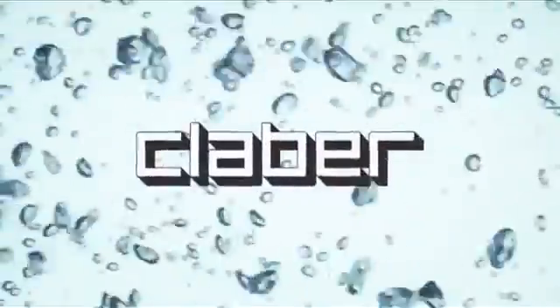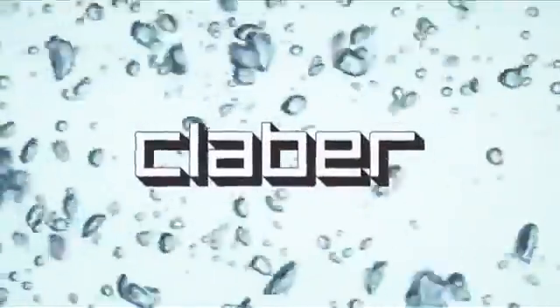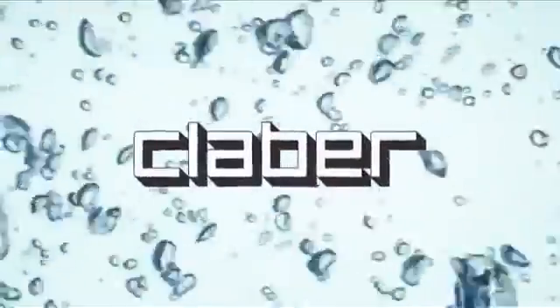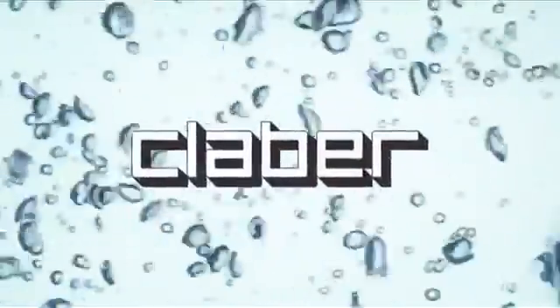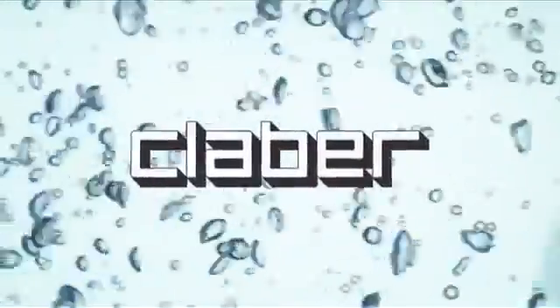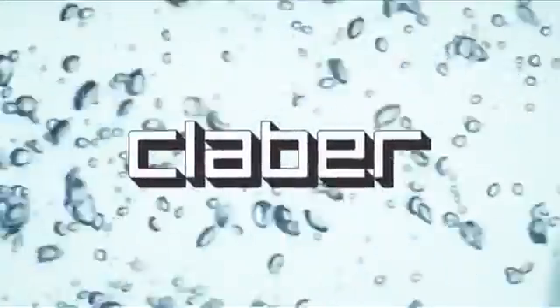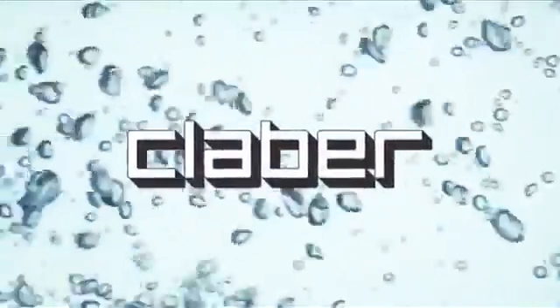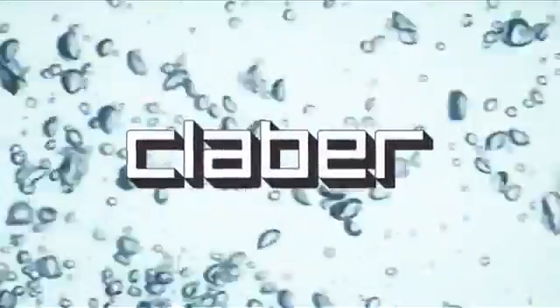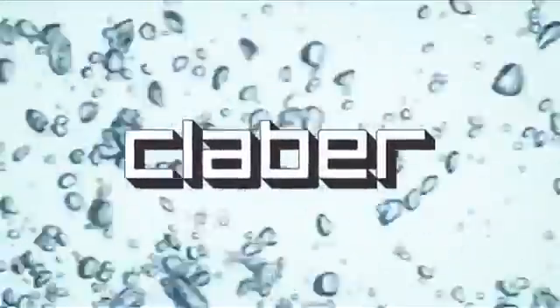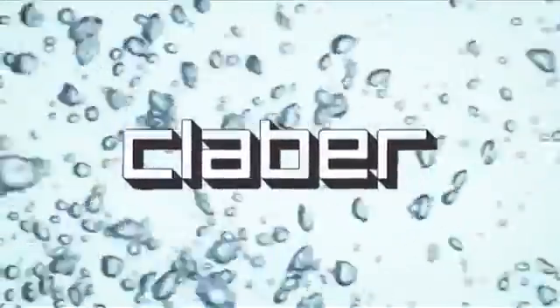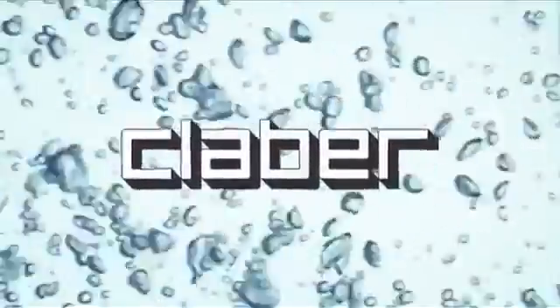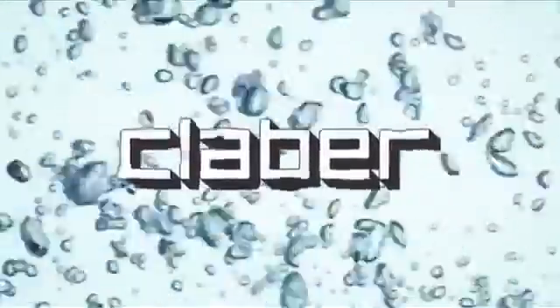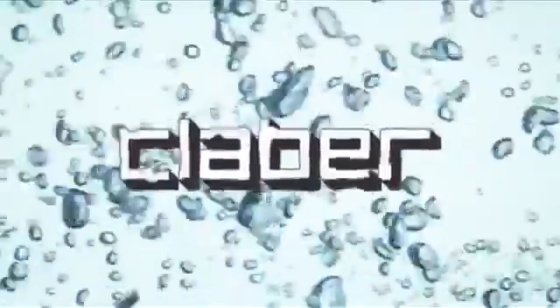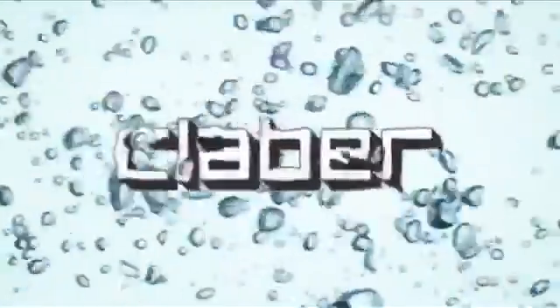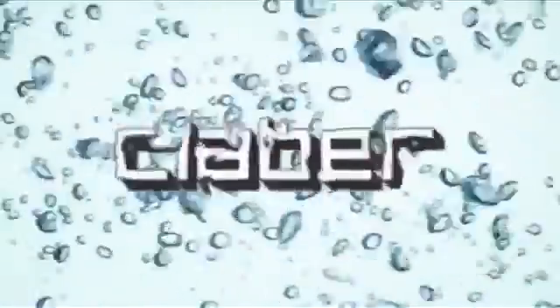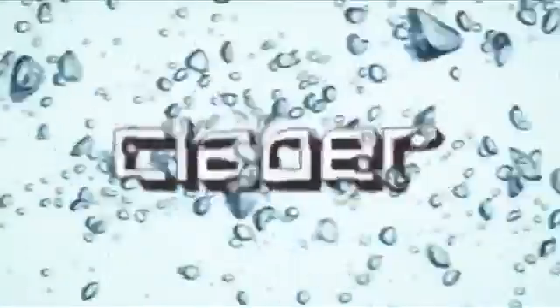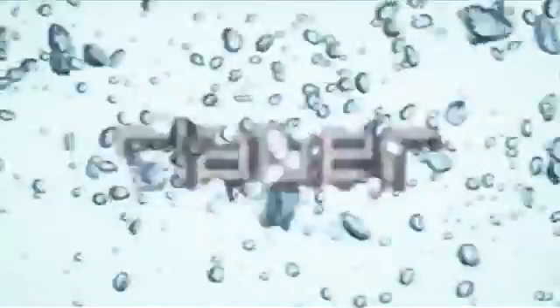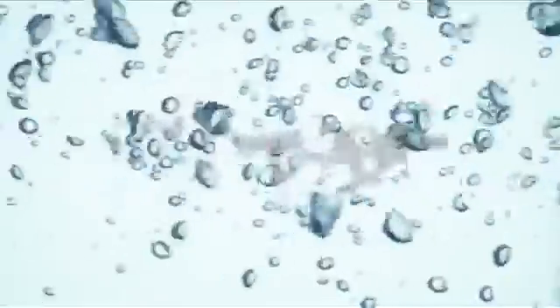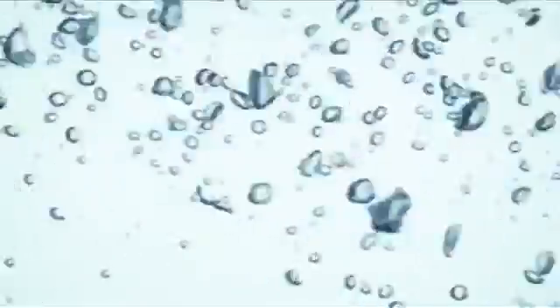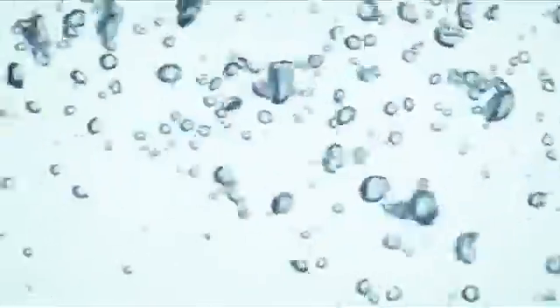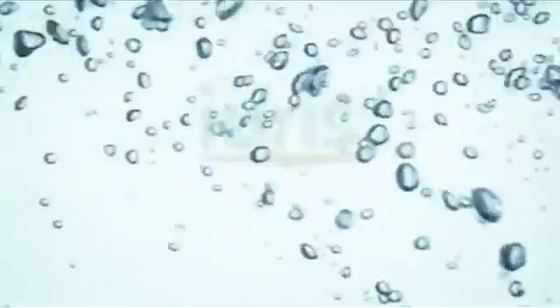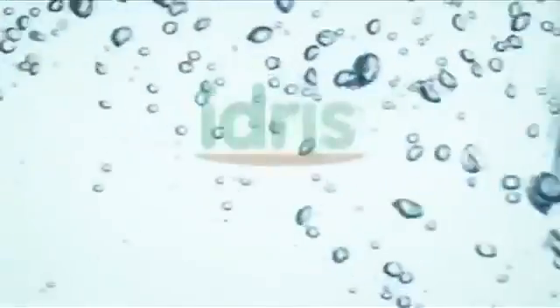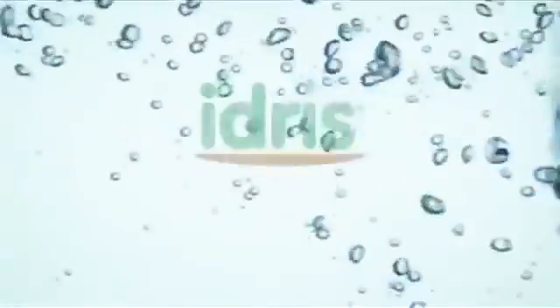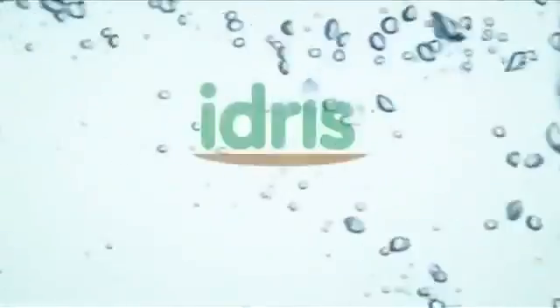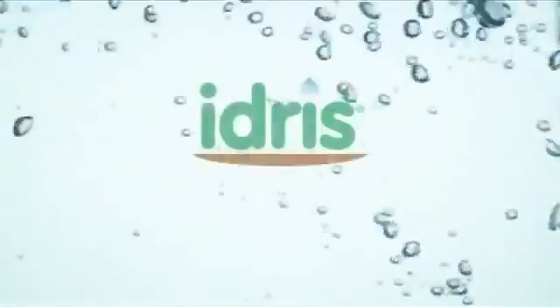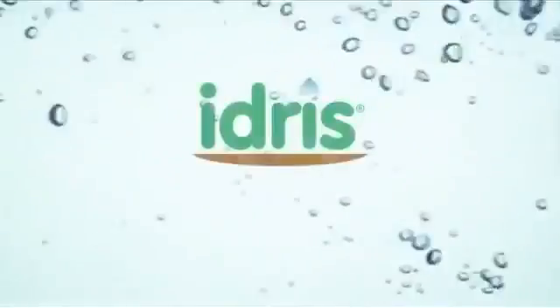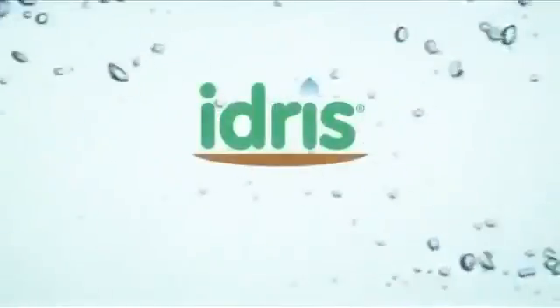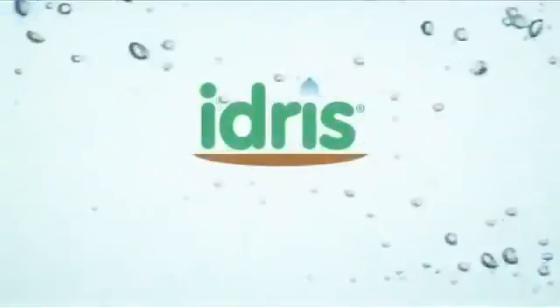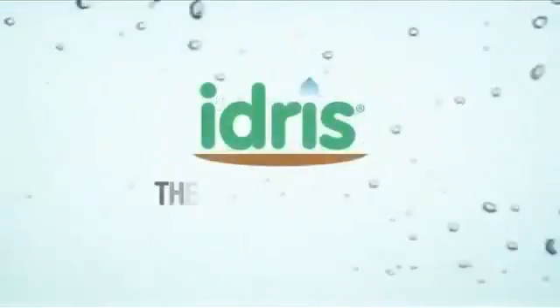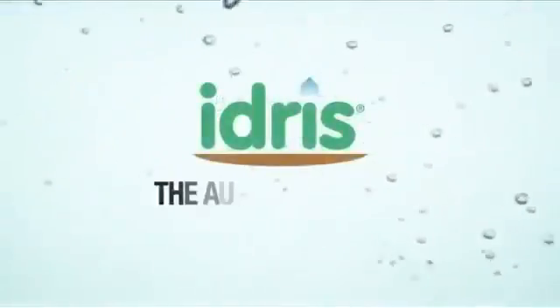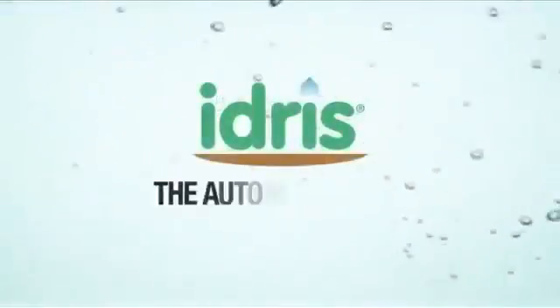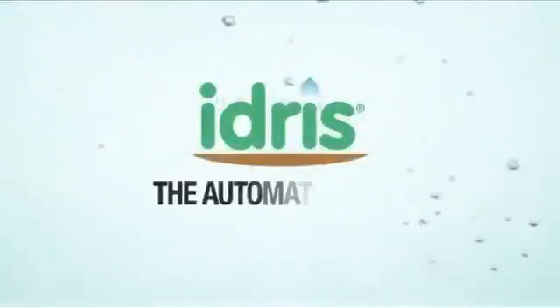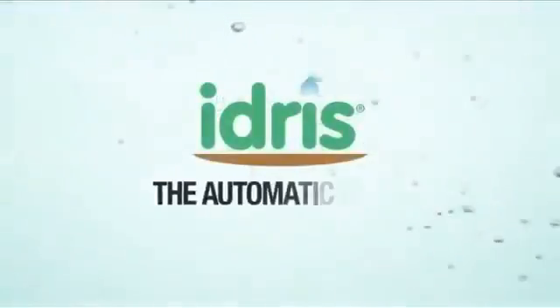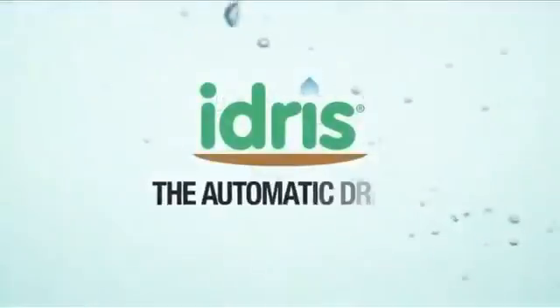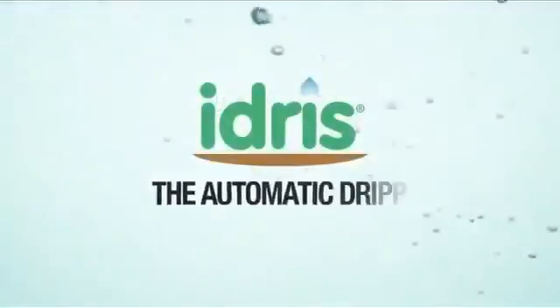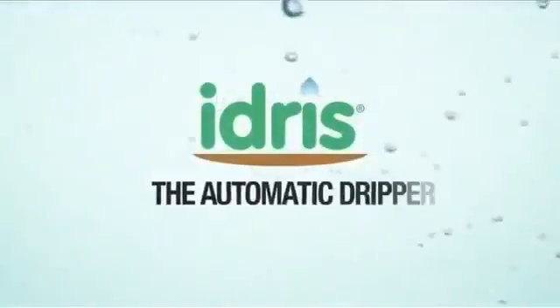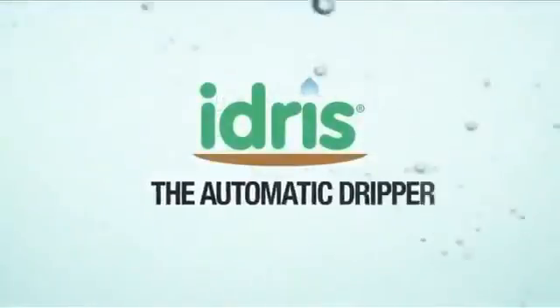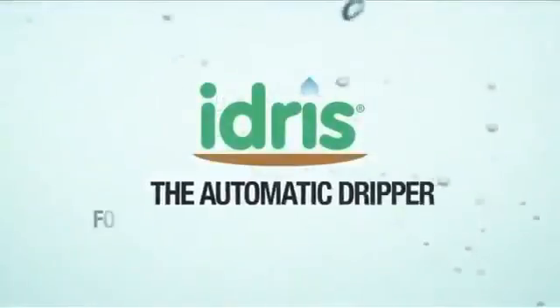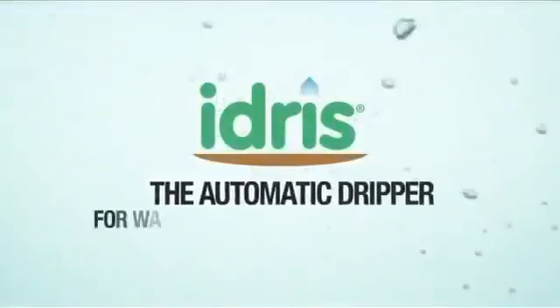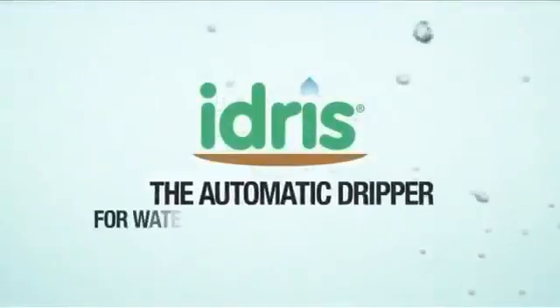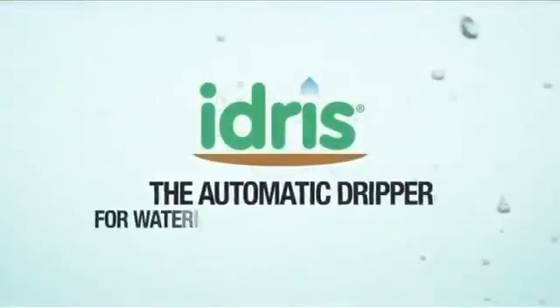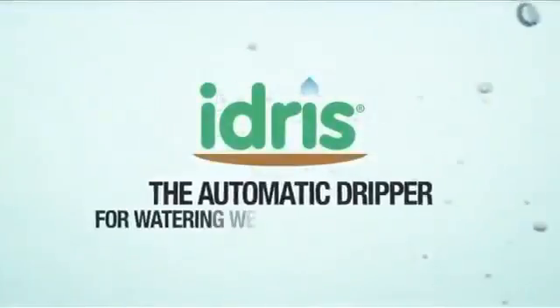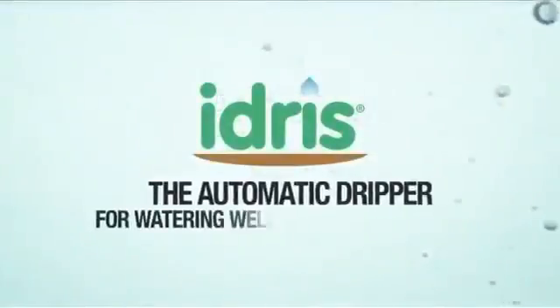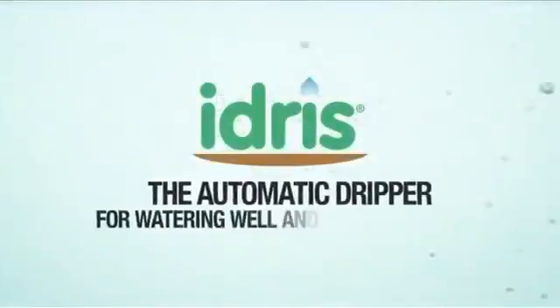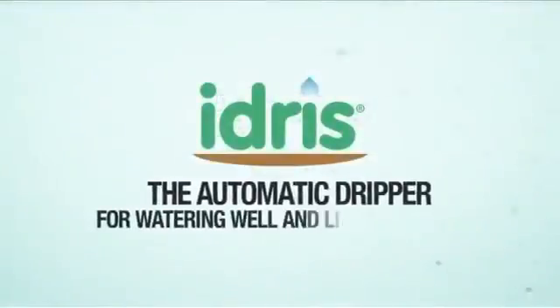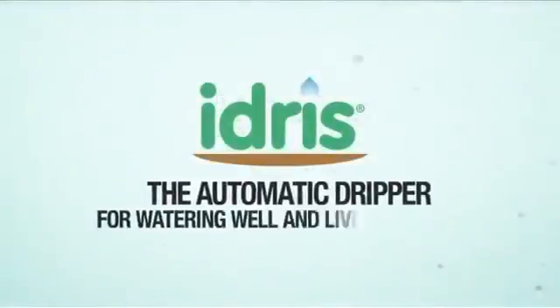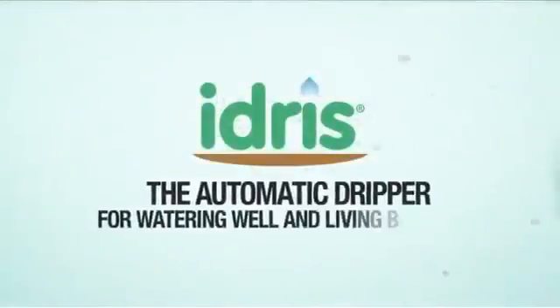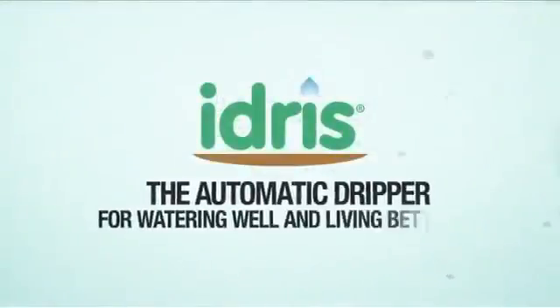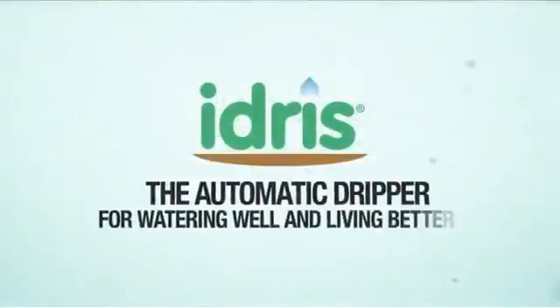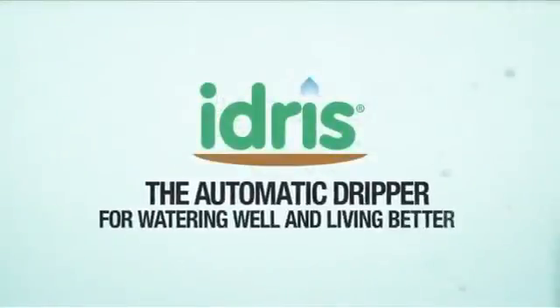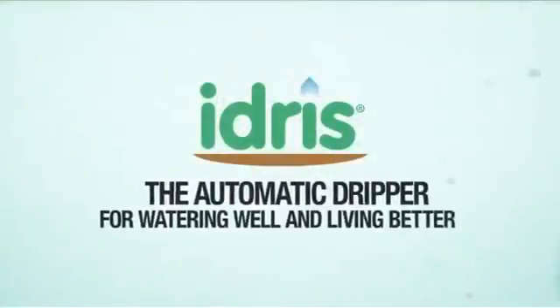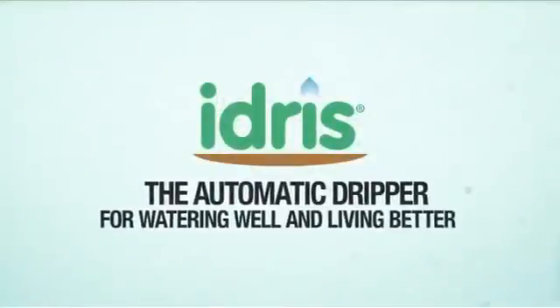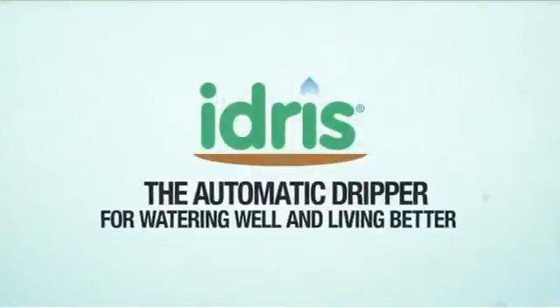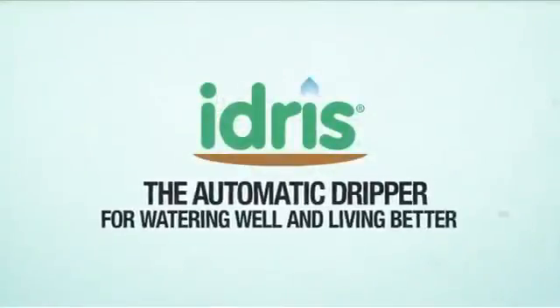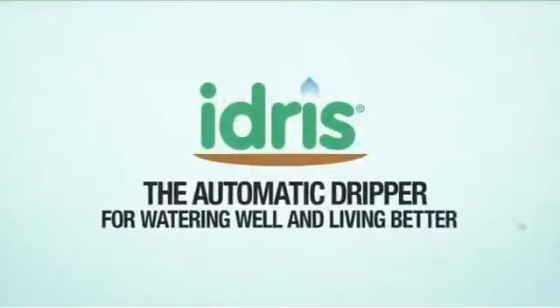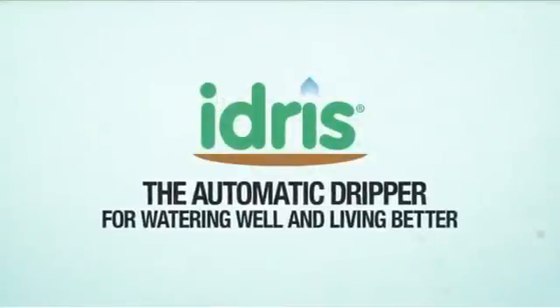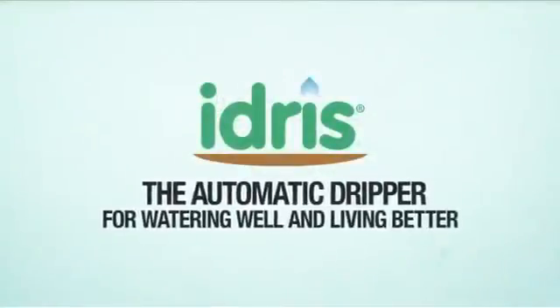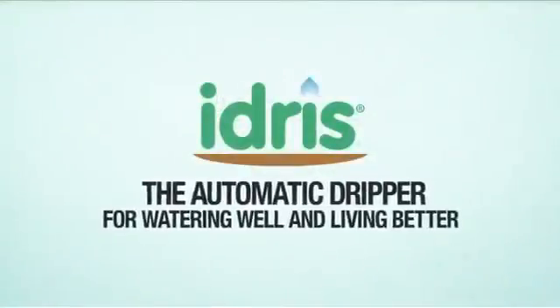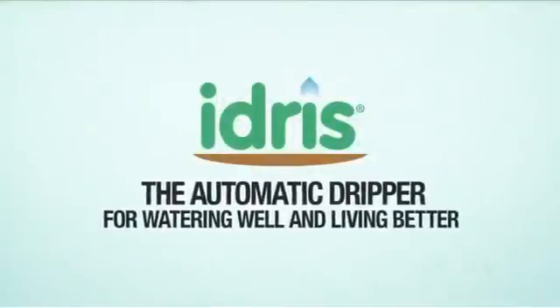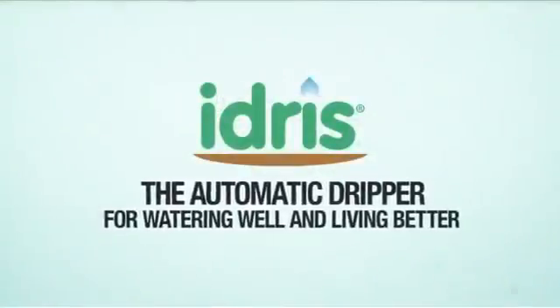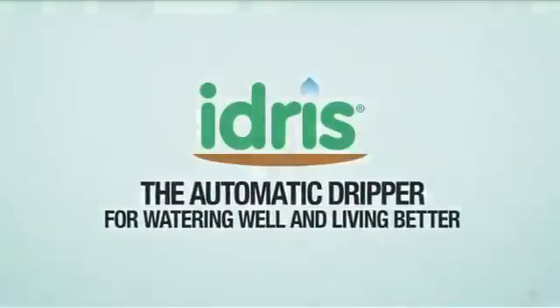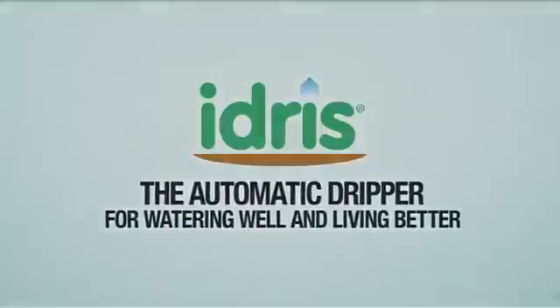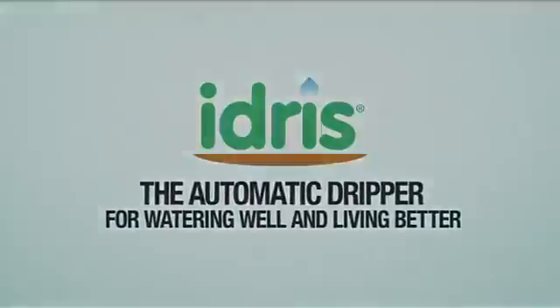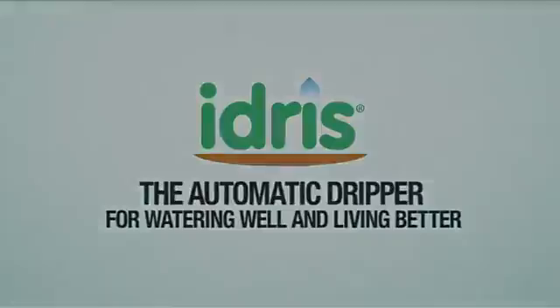Klaber presents Idris, the automatic dripper for watering well and living better.